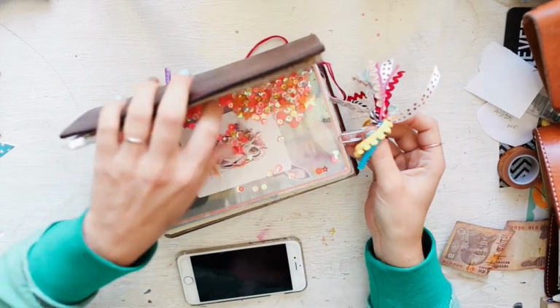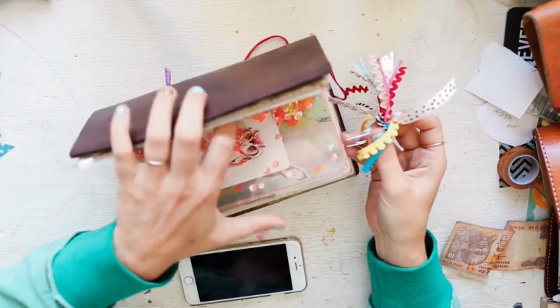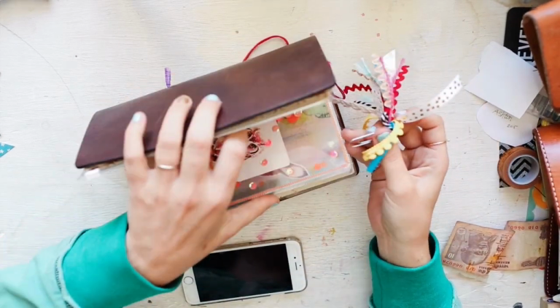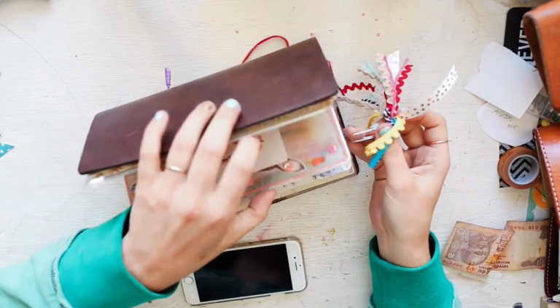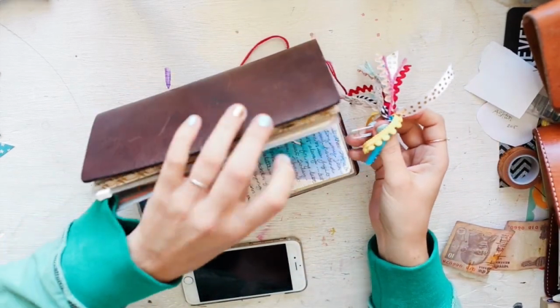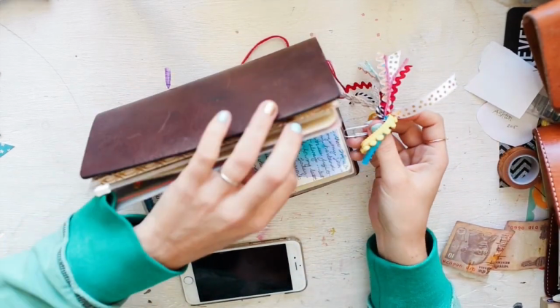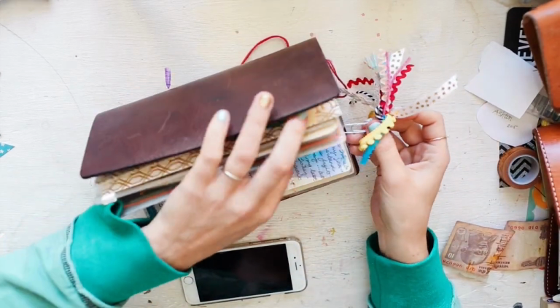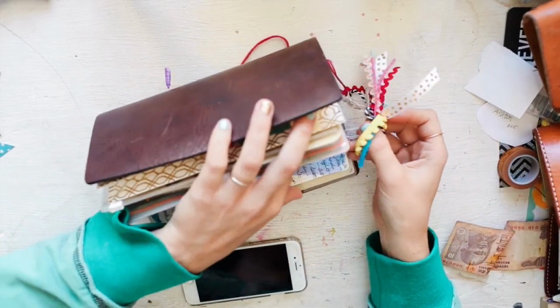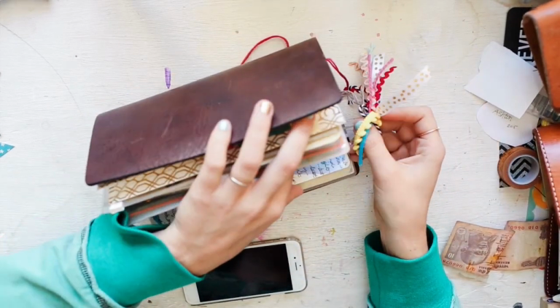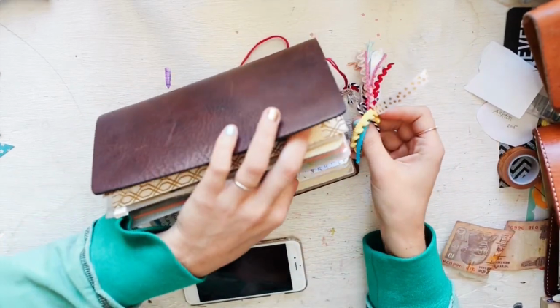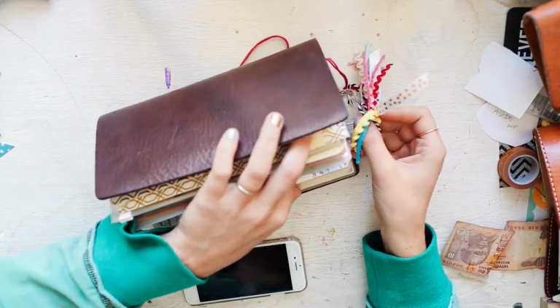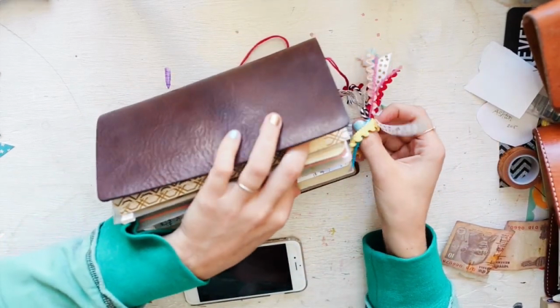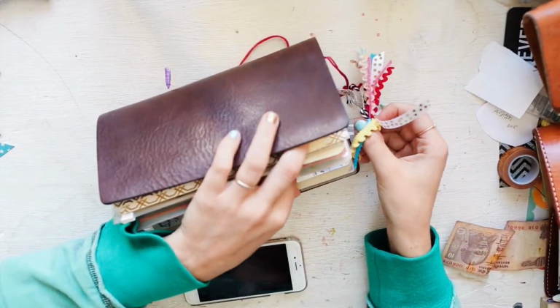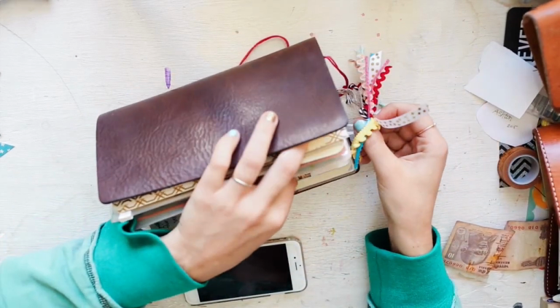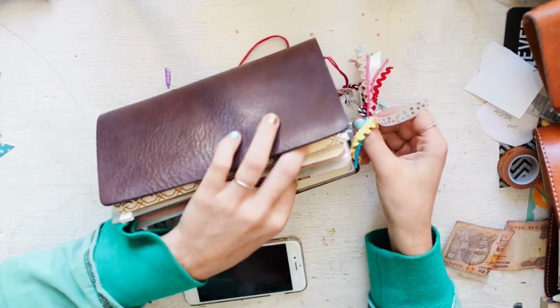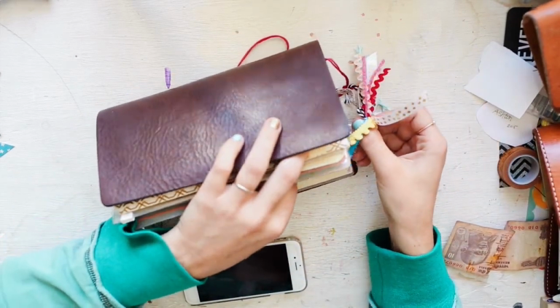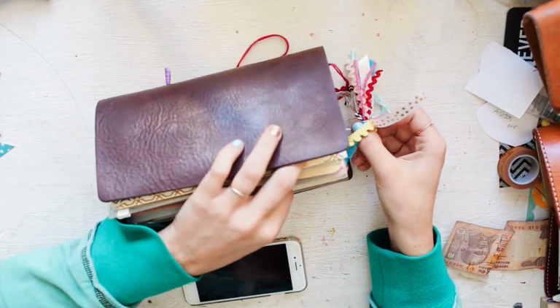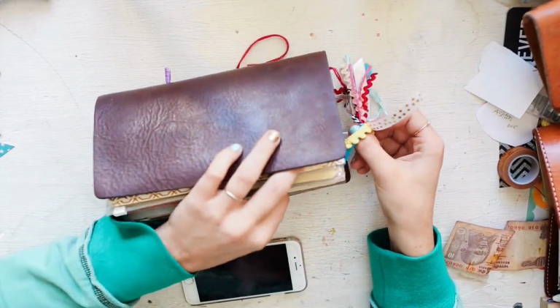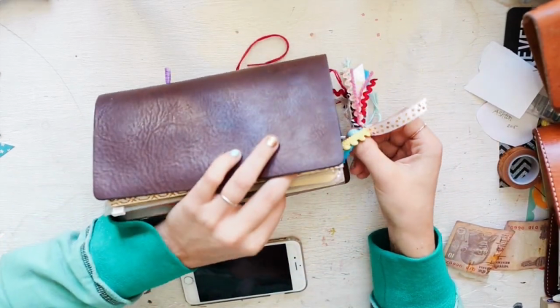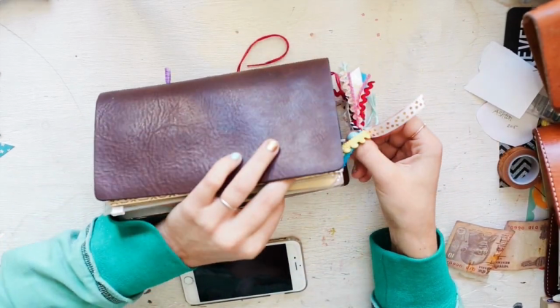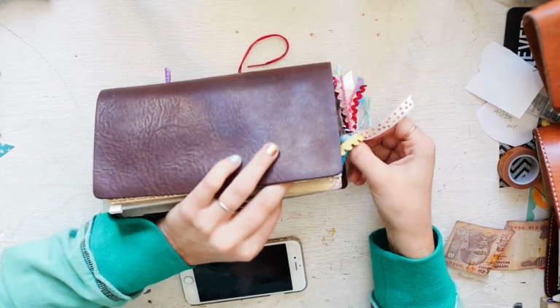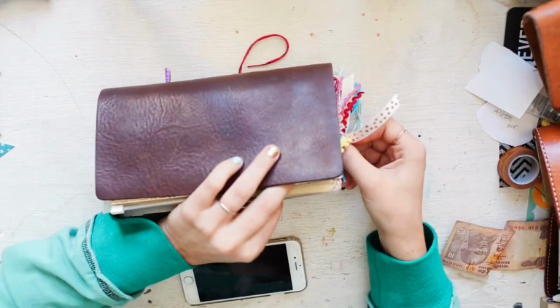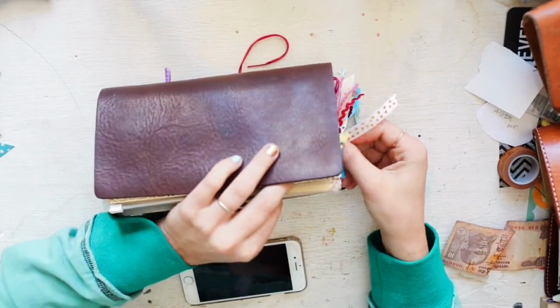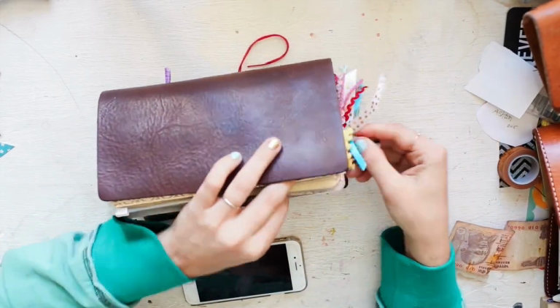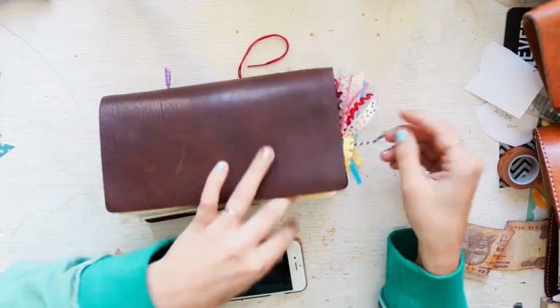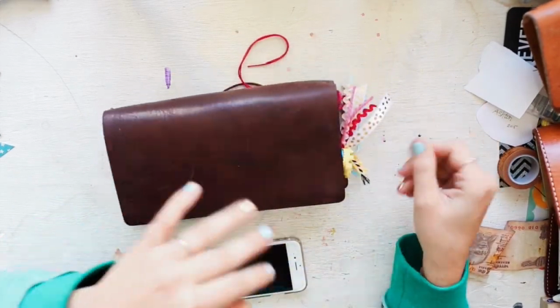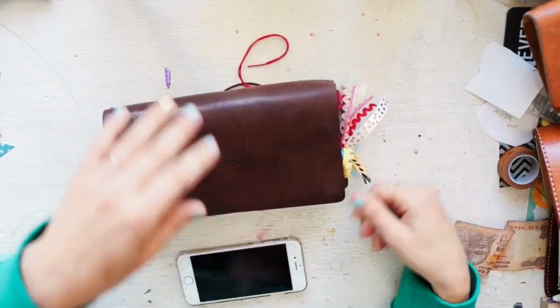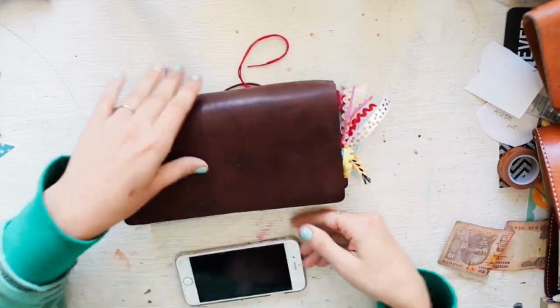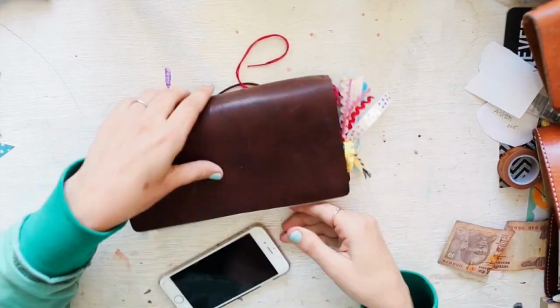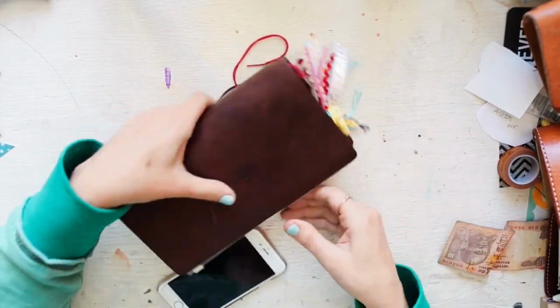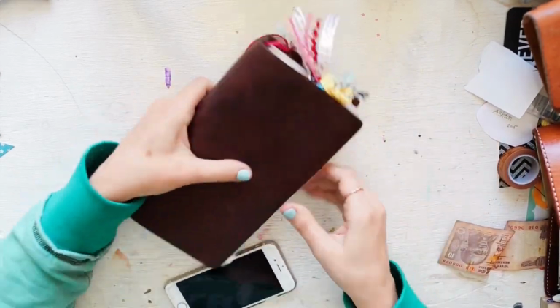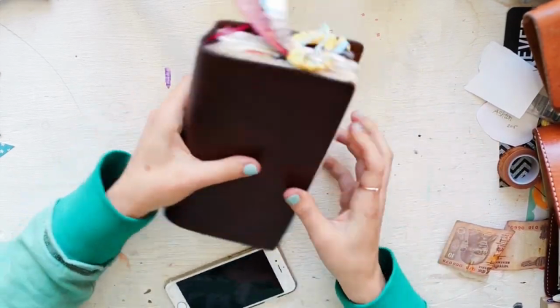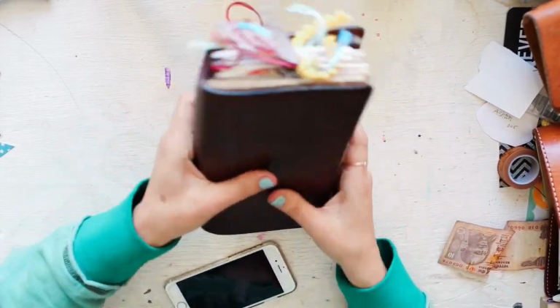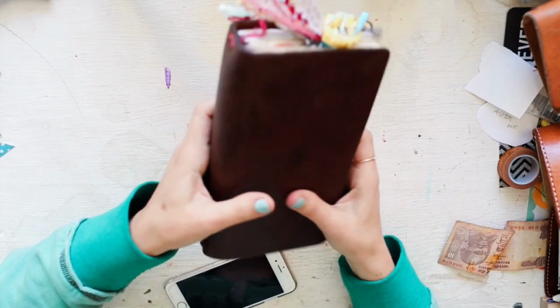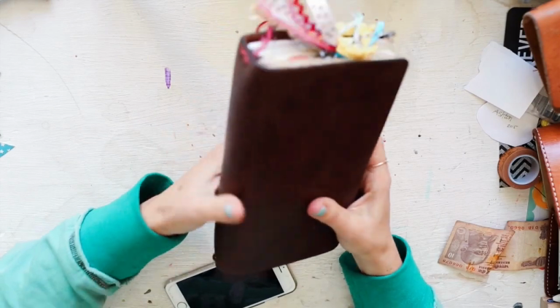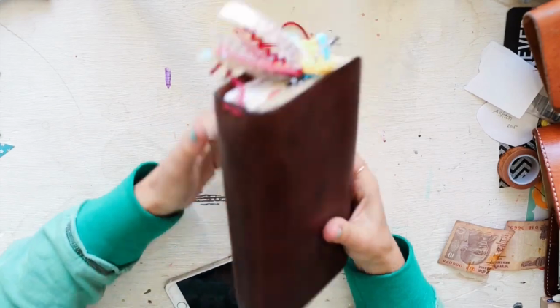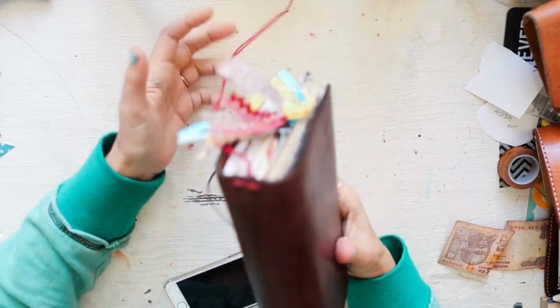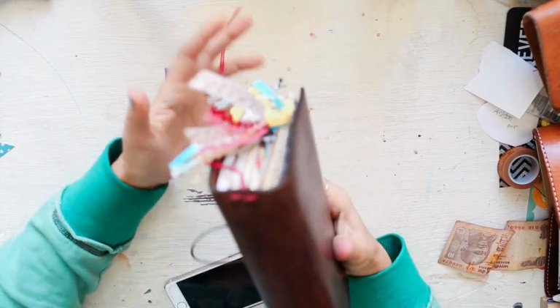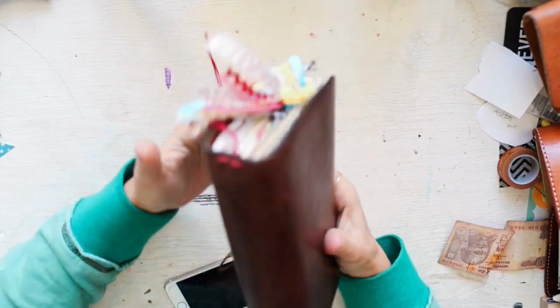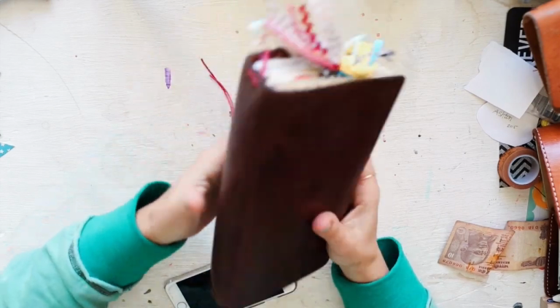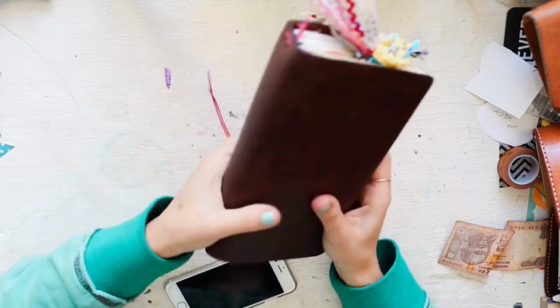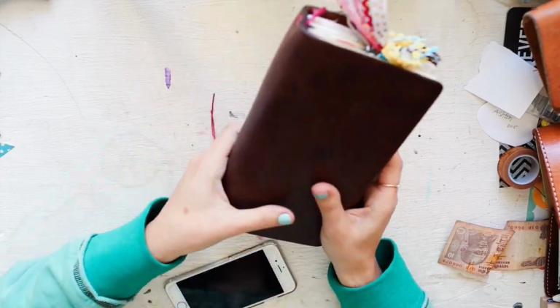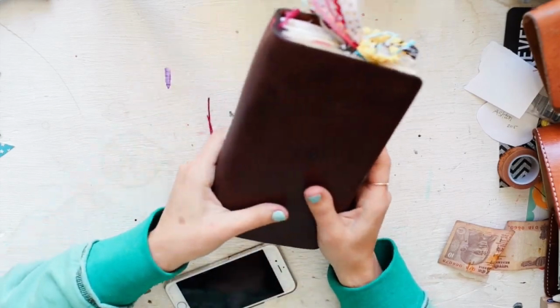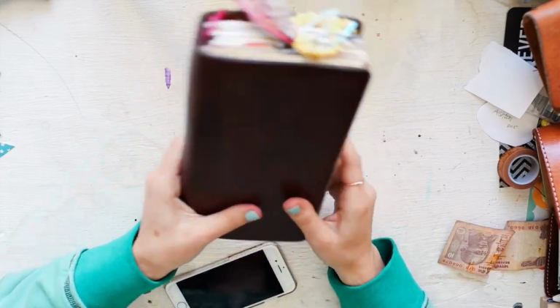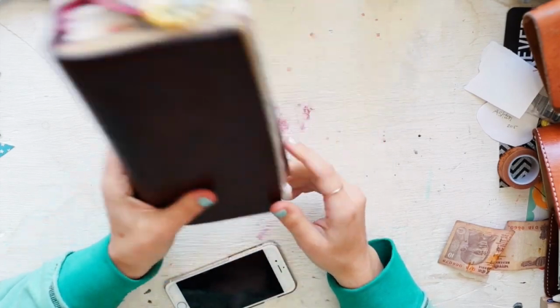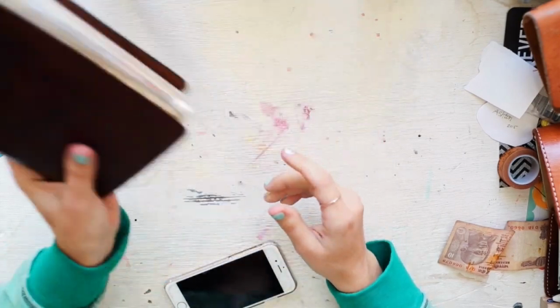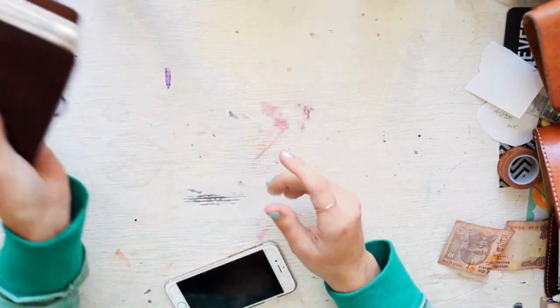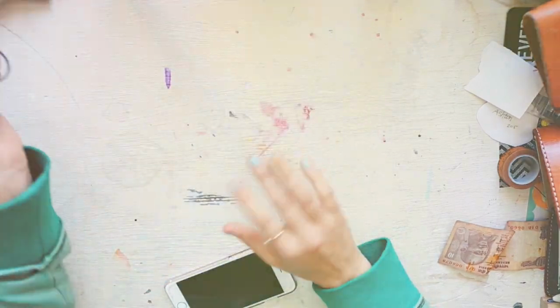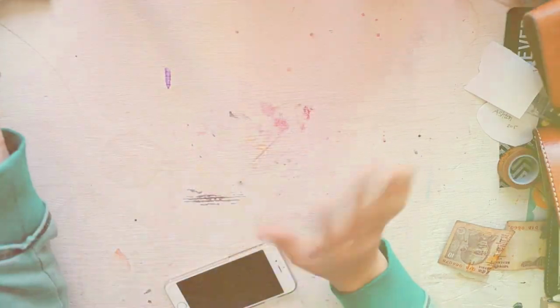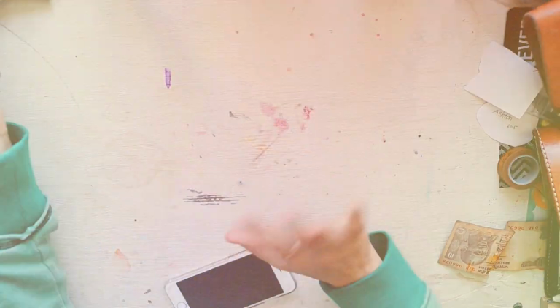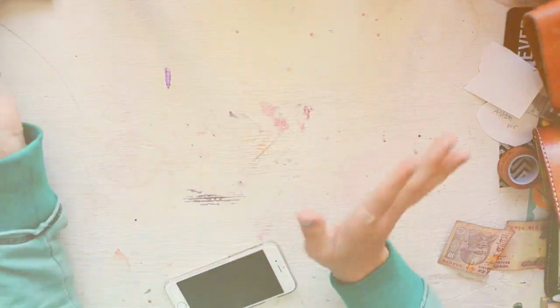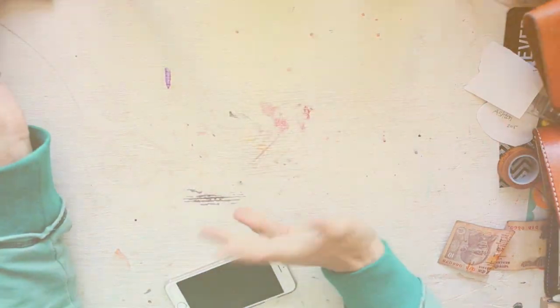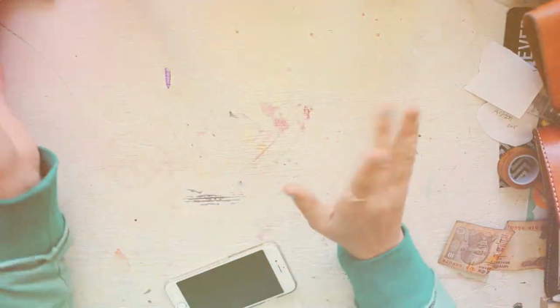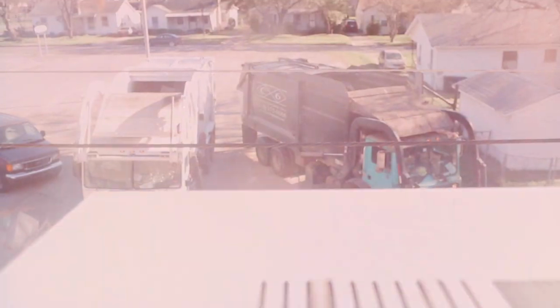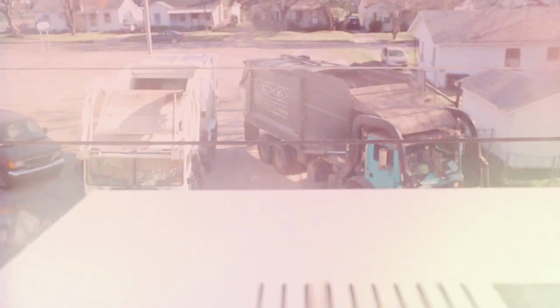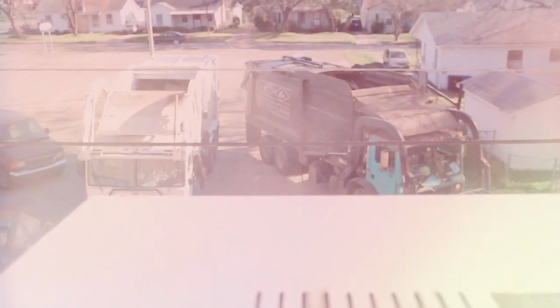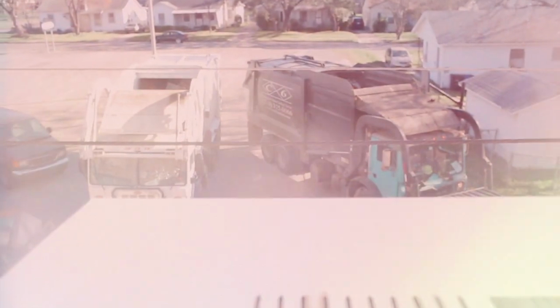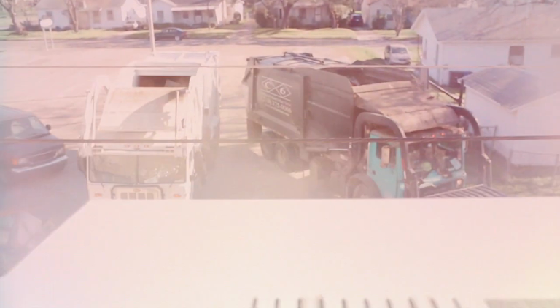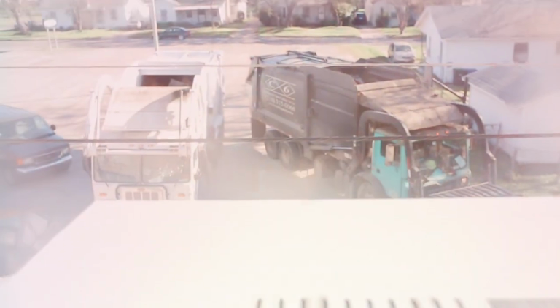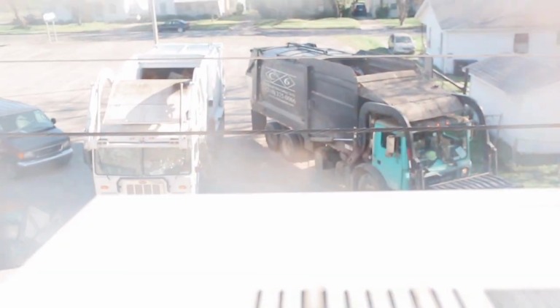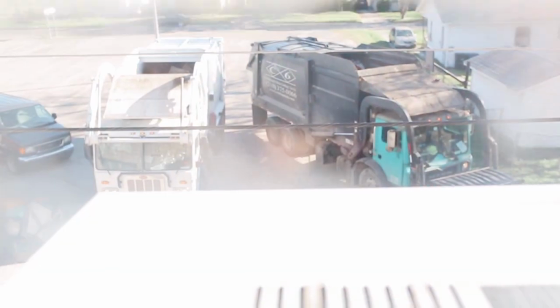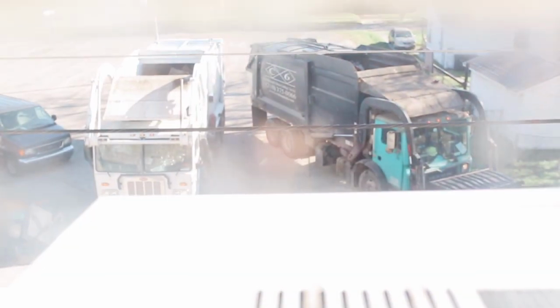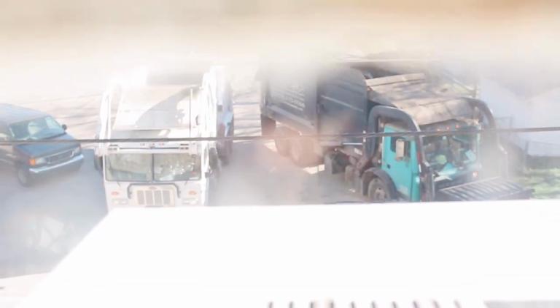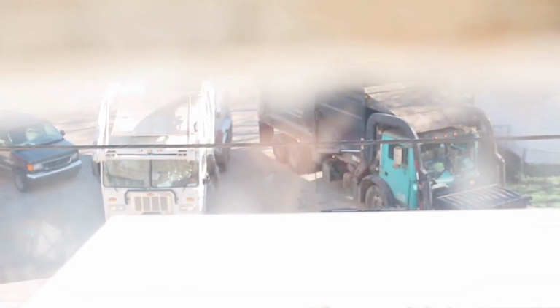Gina over at Planners and Lace sent me this fun little pom pom poofy thing for my notebook — I'm pretty excited about it! Anyway, I will talk to y'all later. Love y'all, bye!